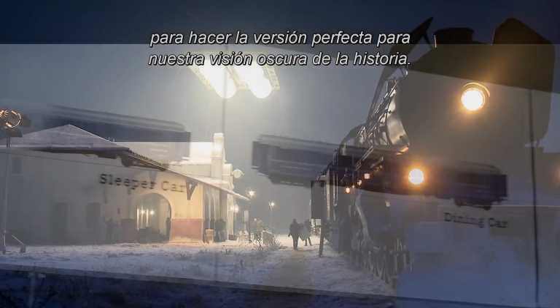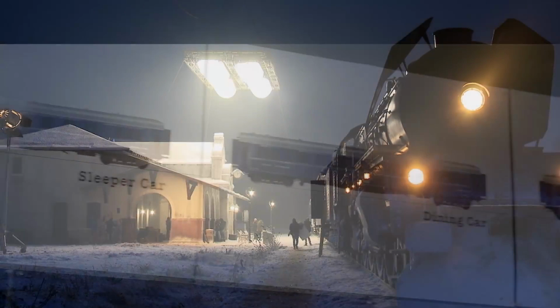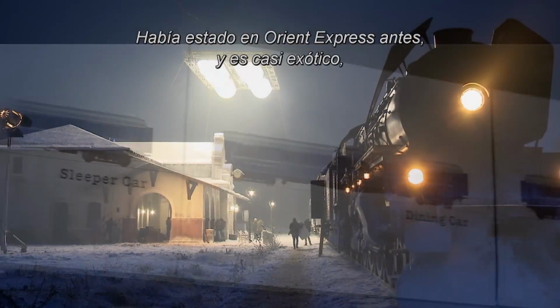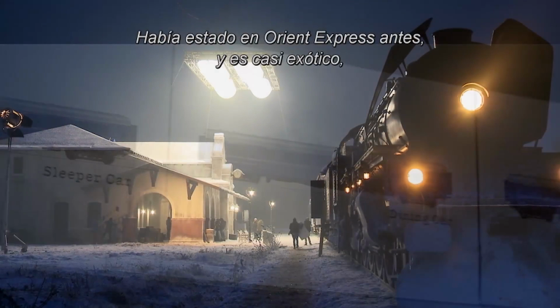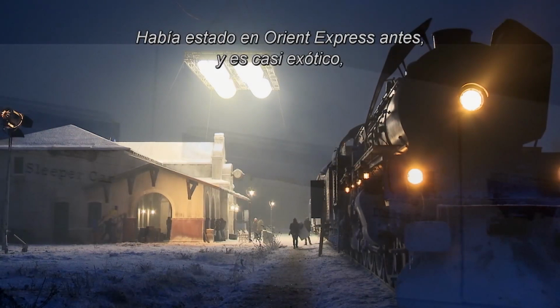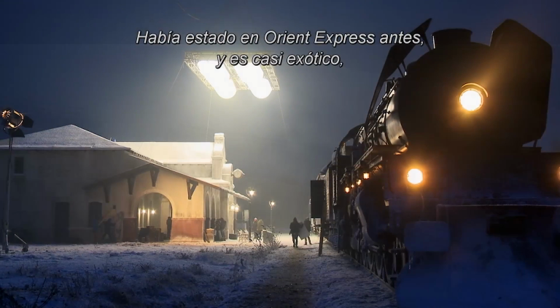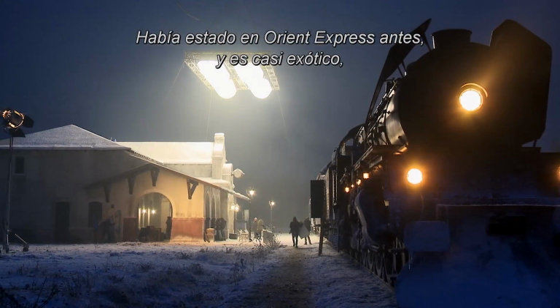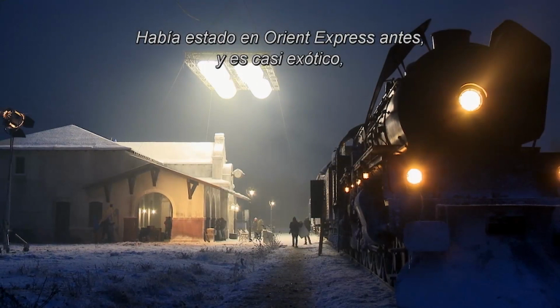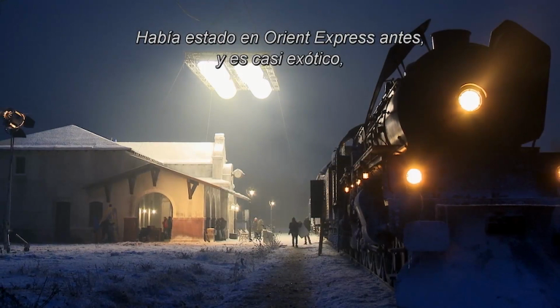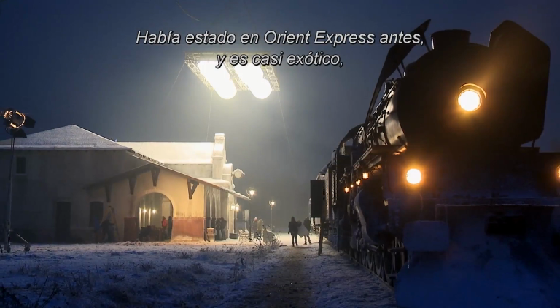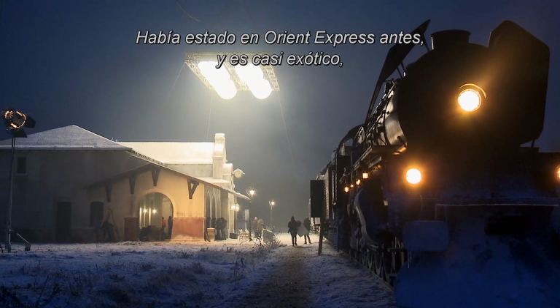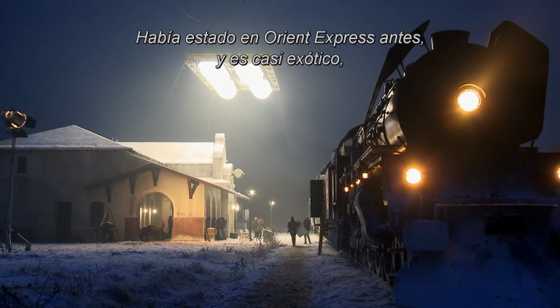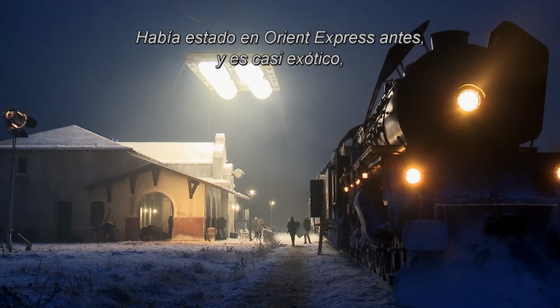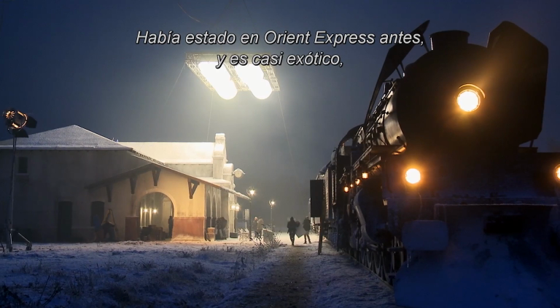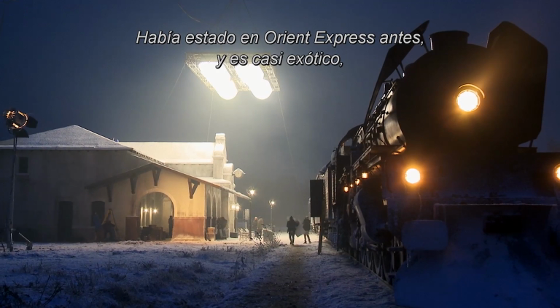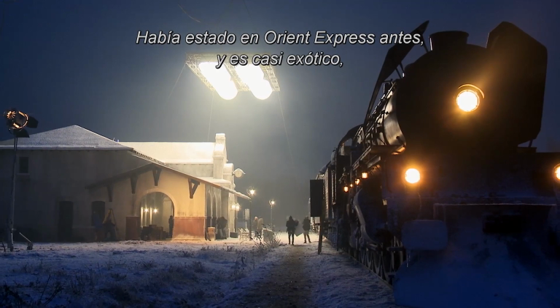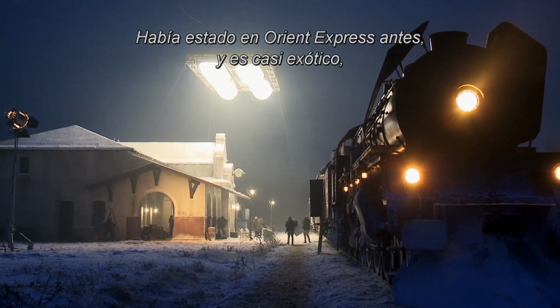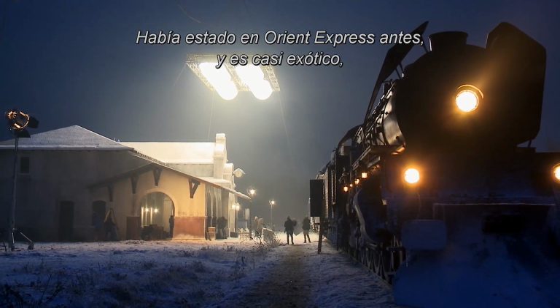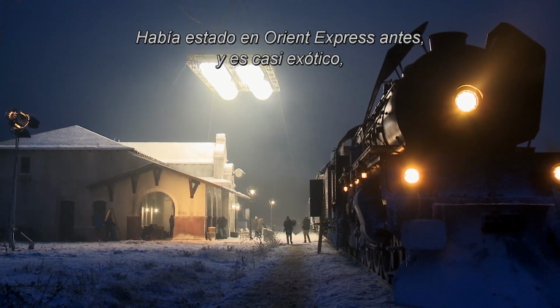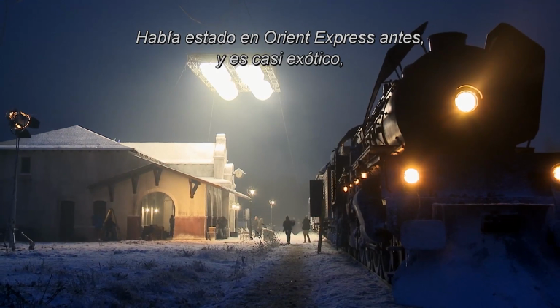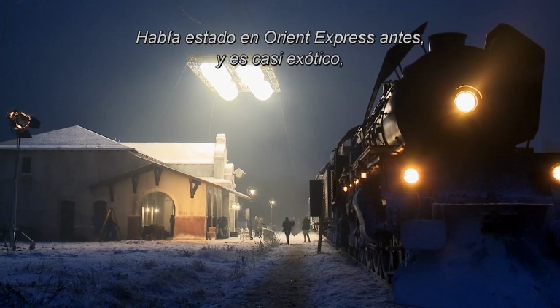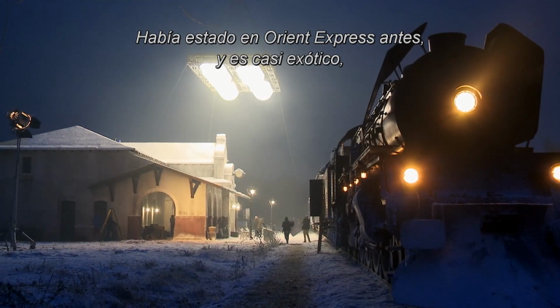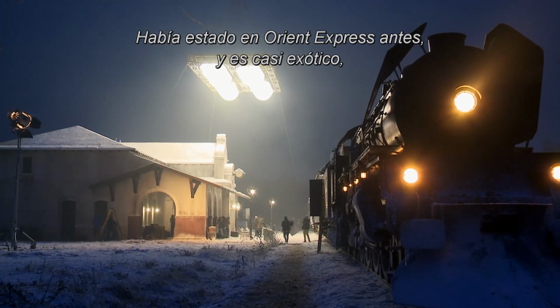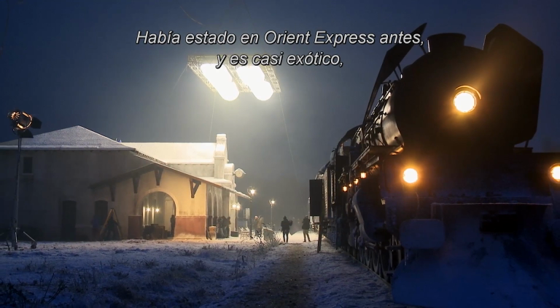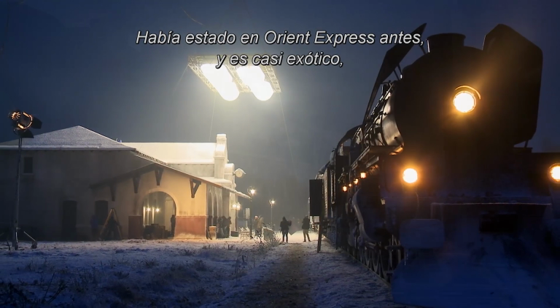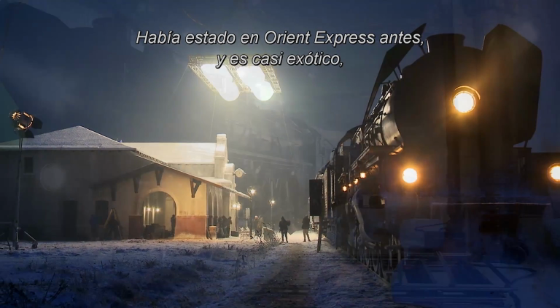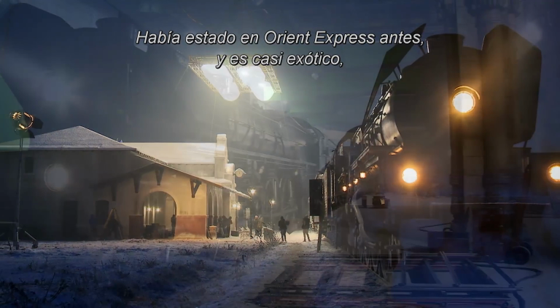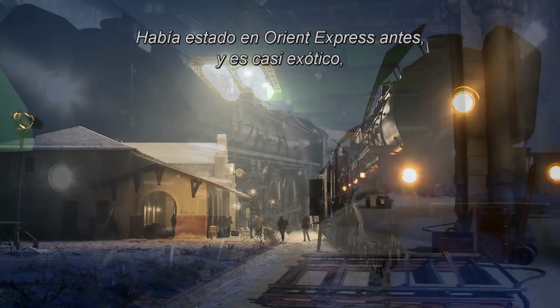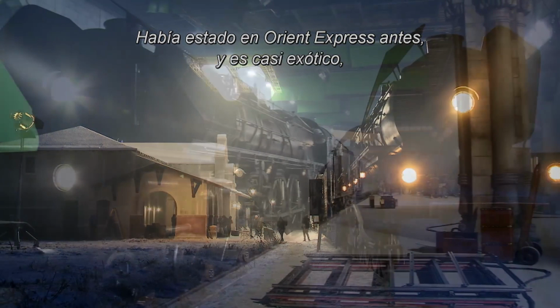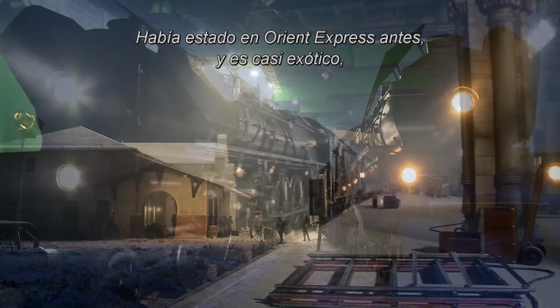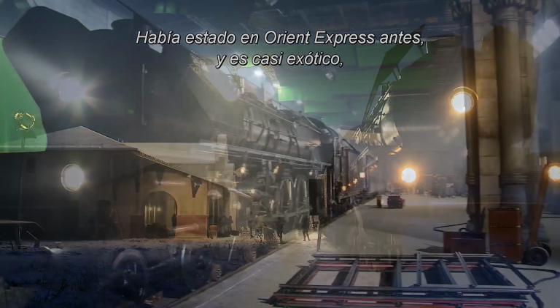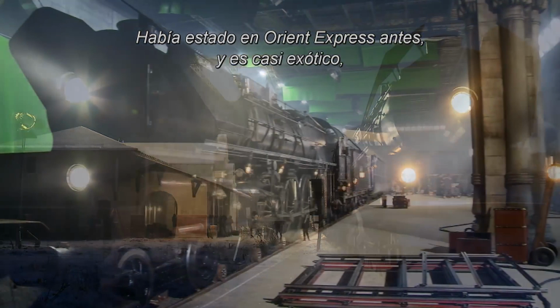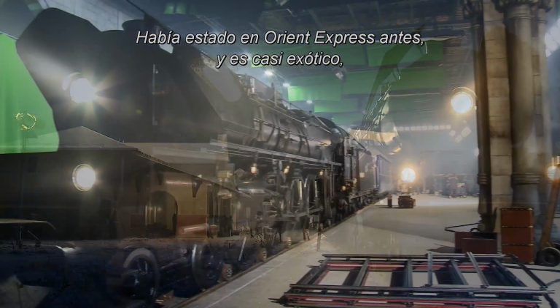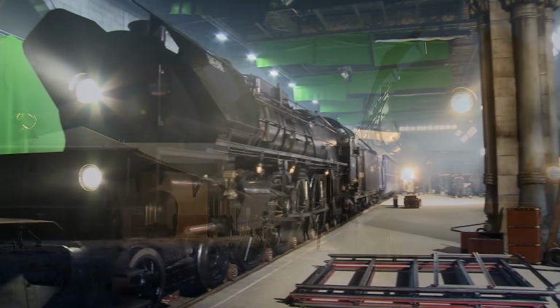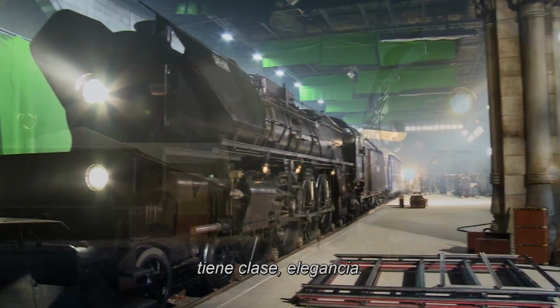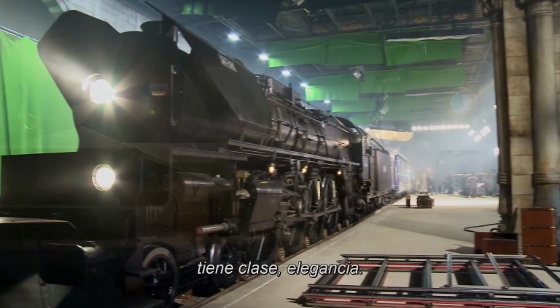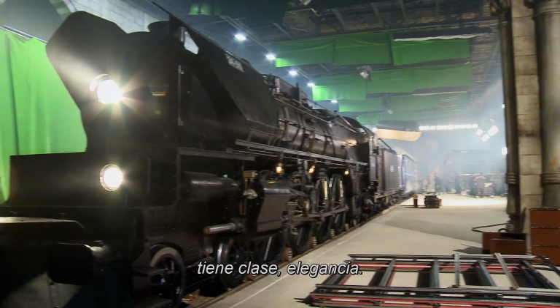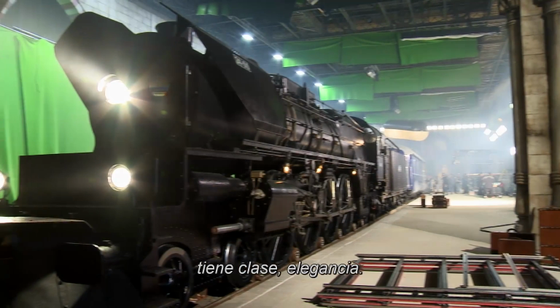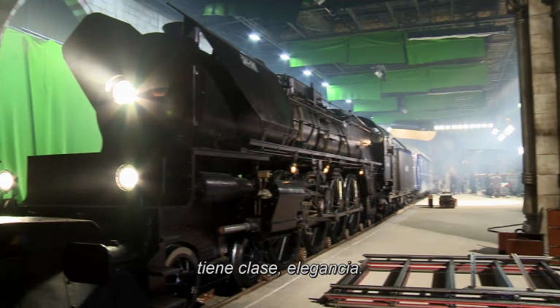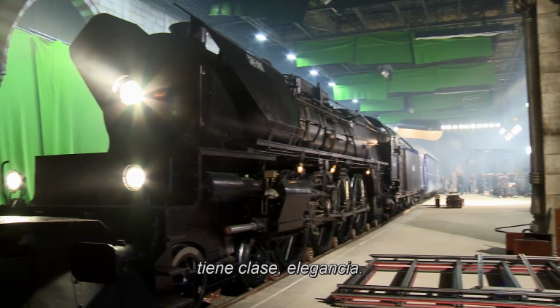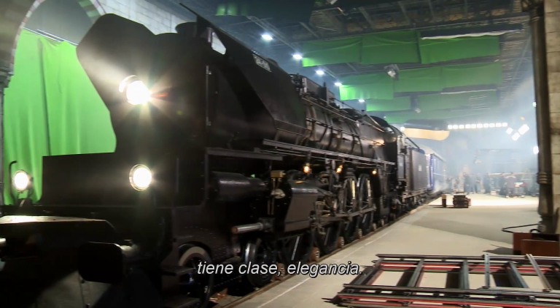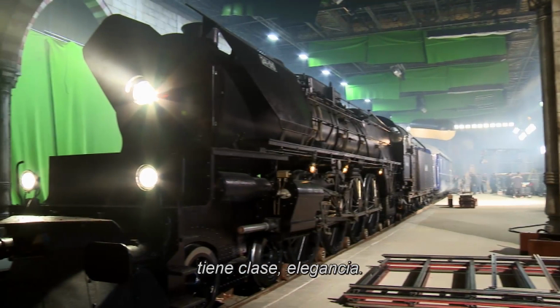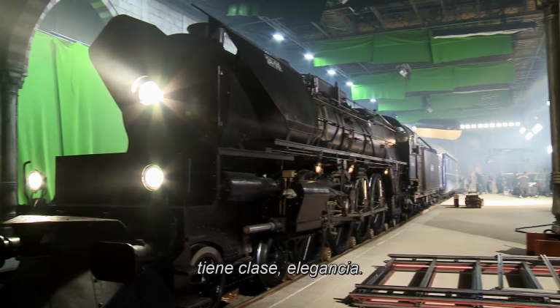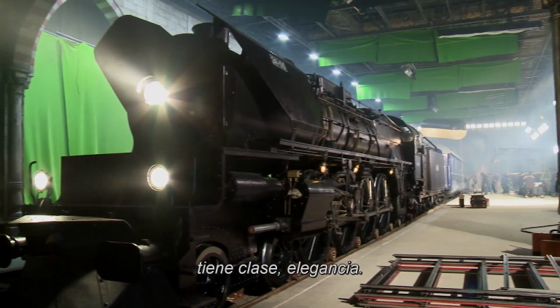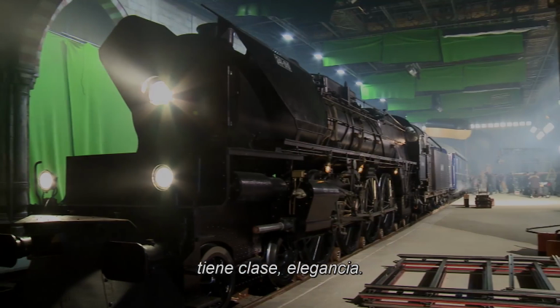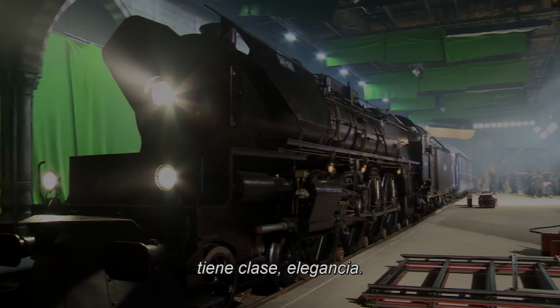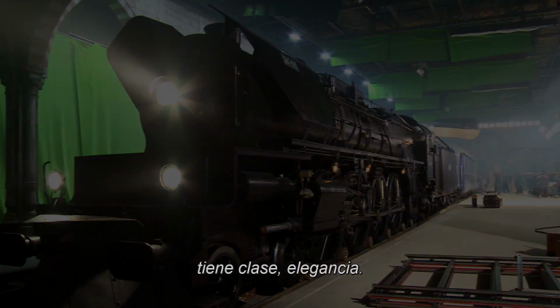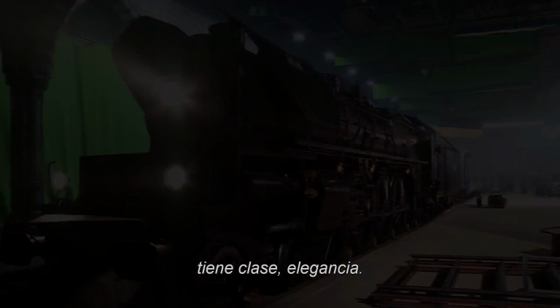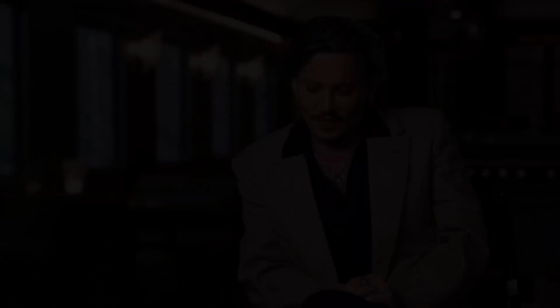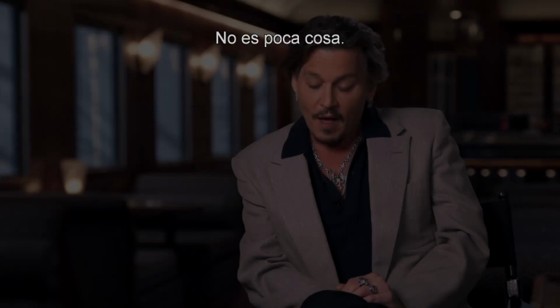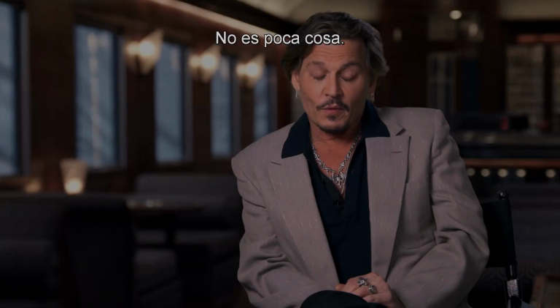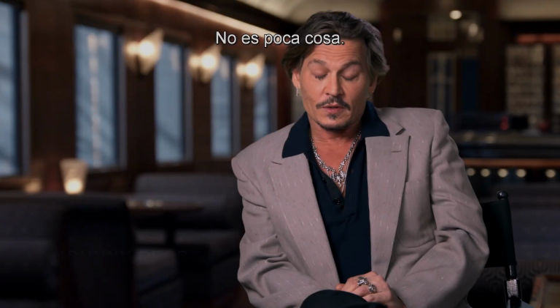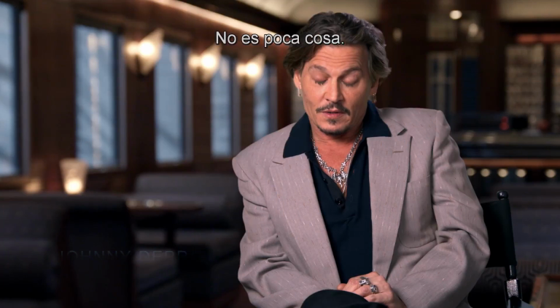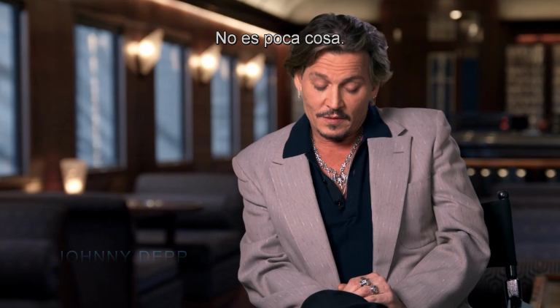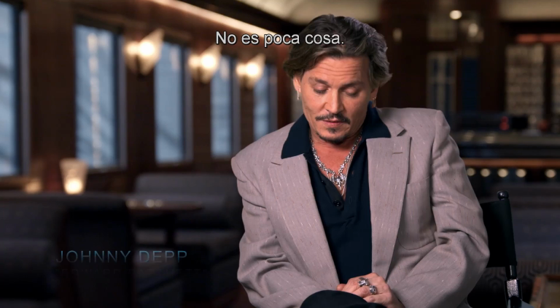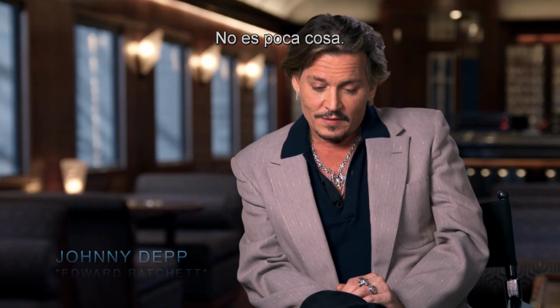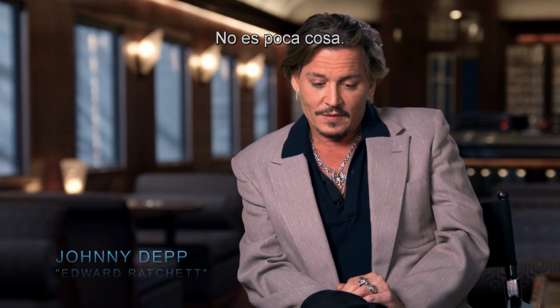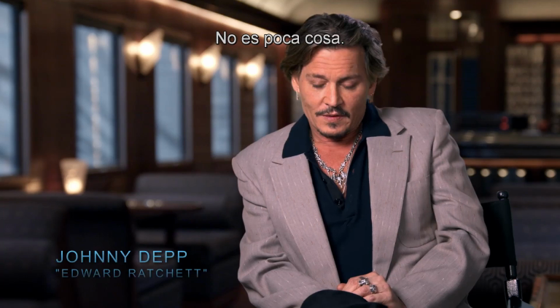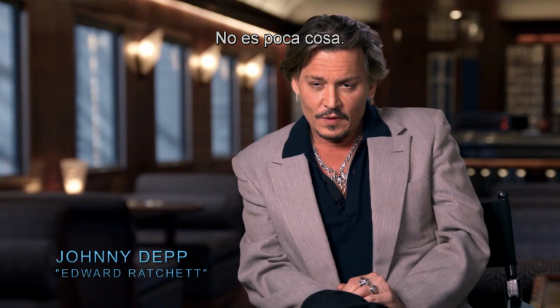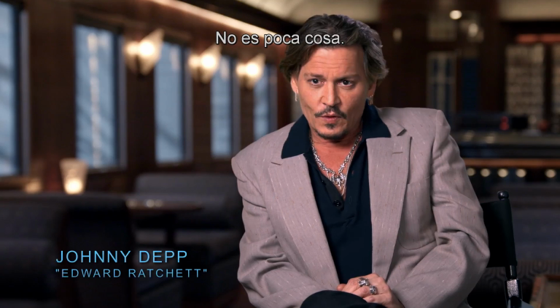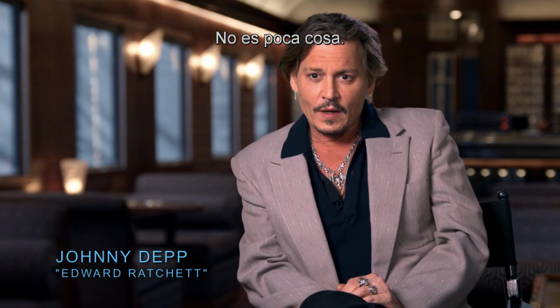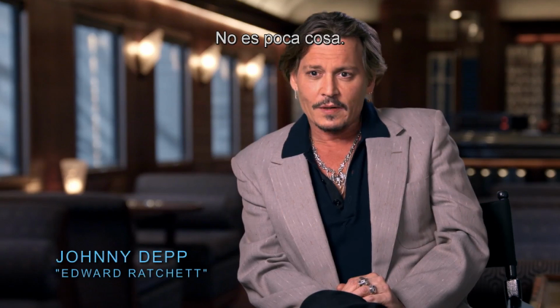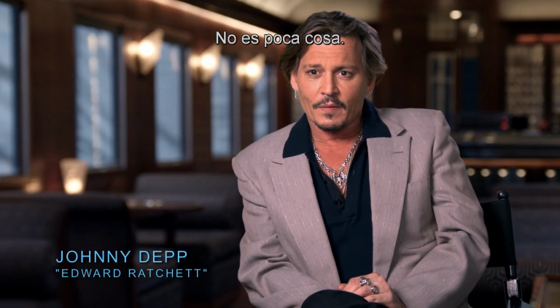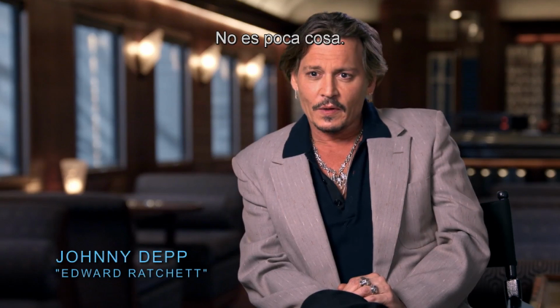I'd been on the Orient Express before, and it's almost exact. It has that class, that elegance. It was really quite something.